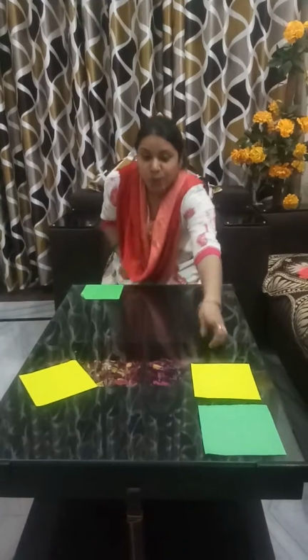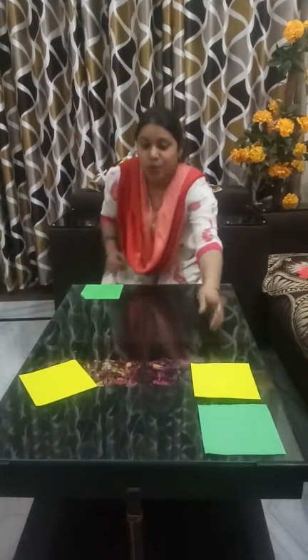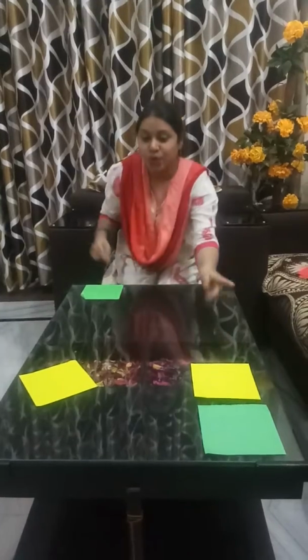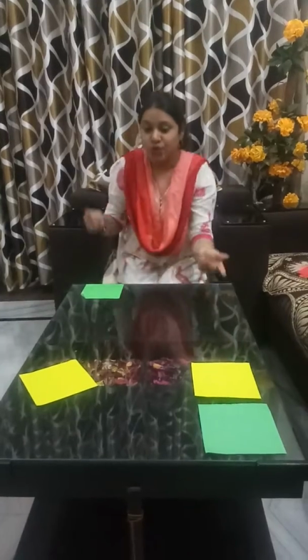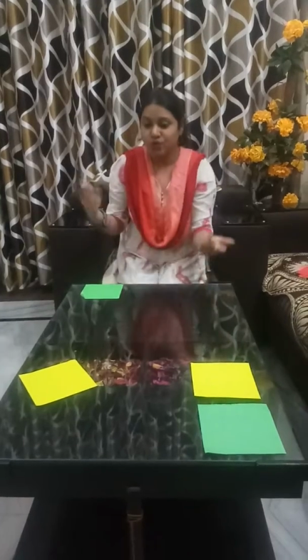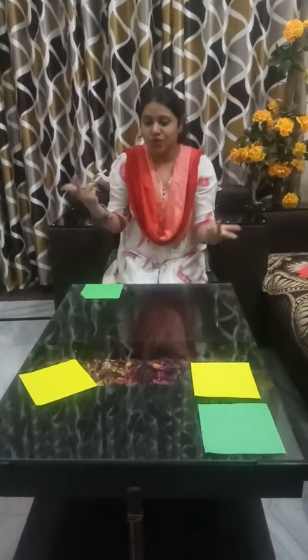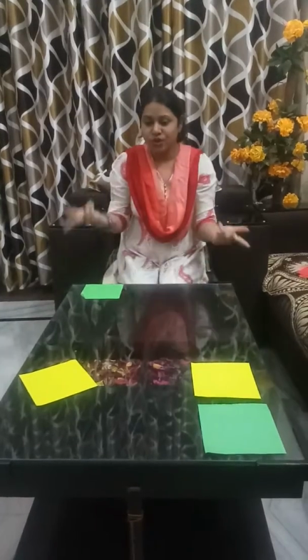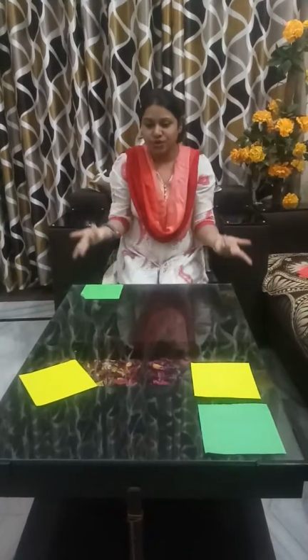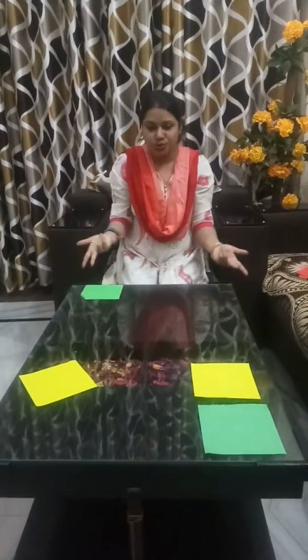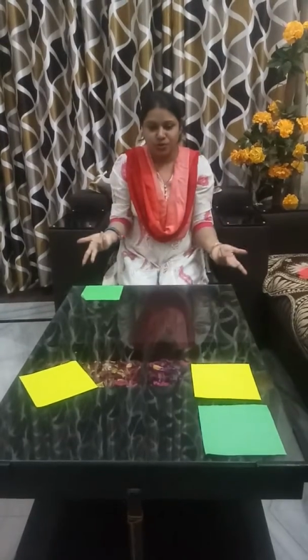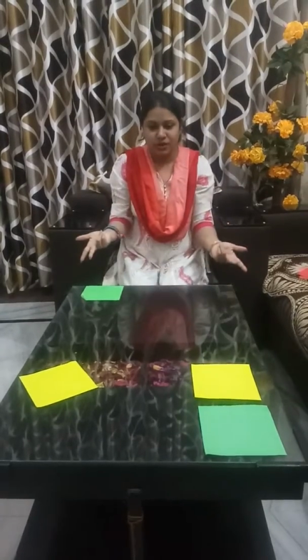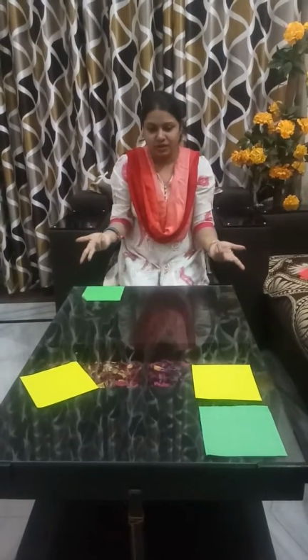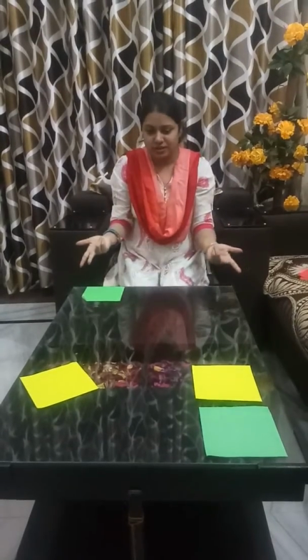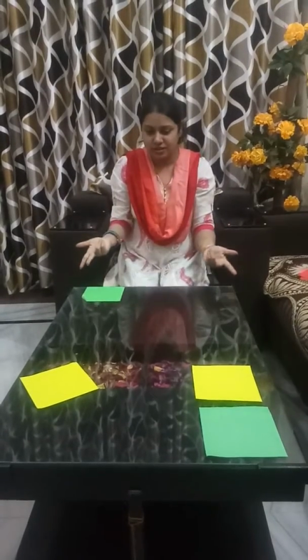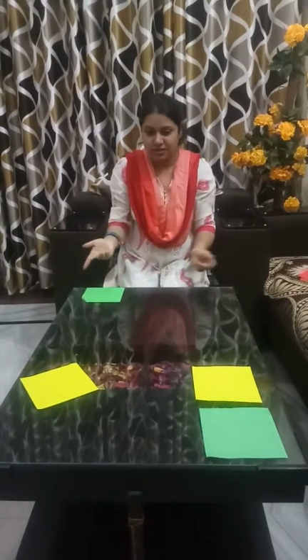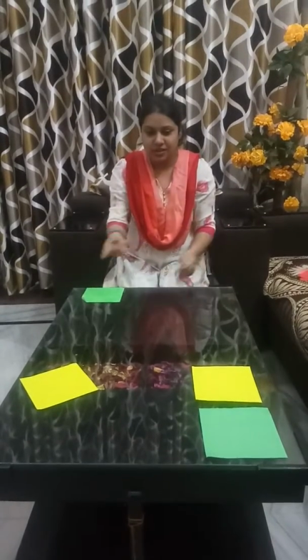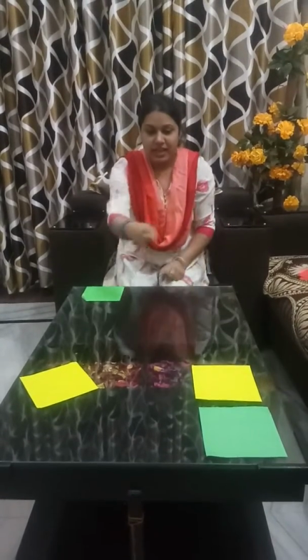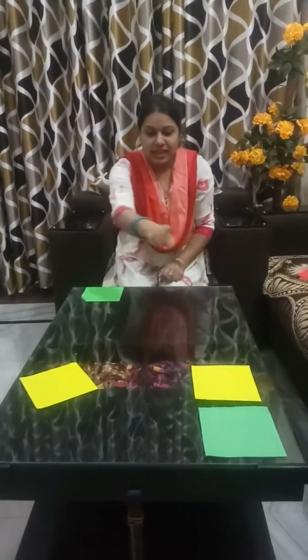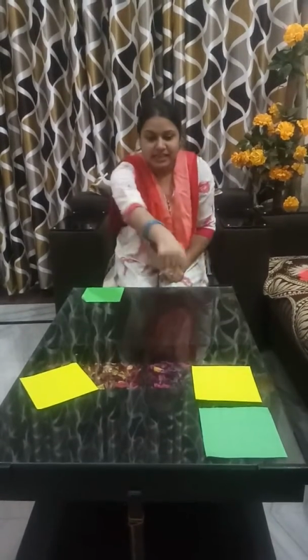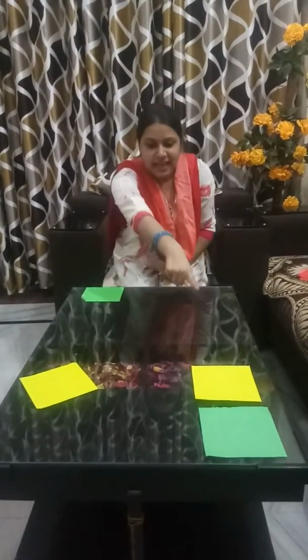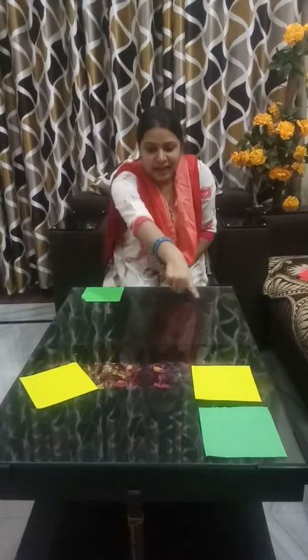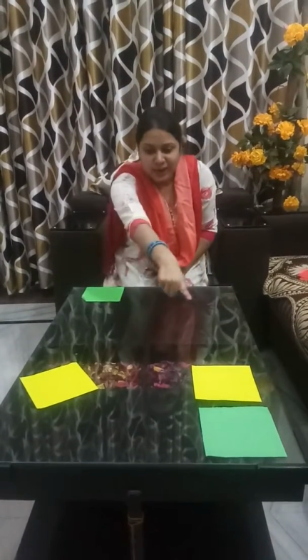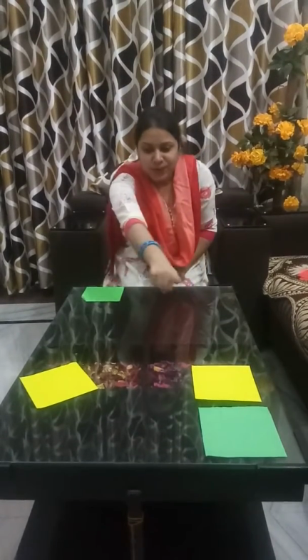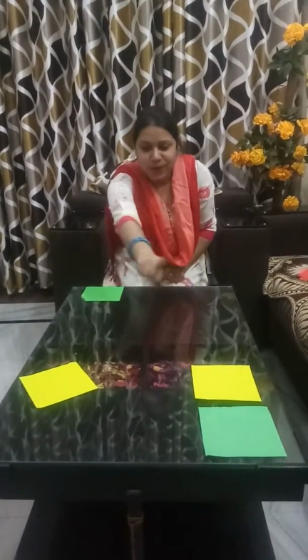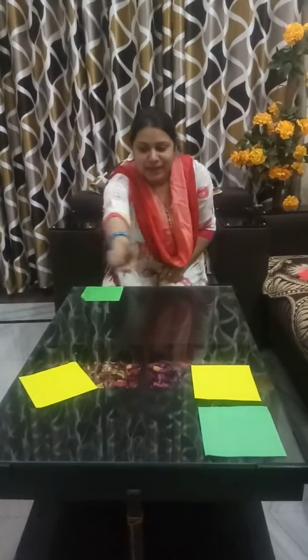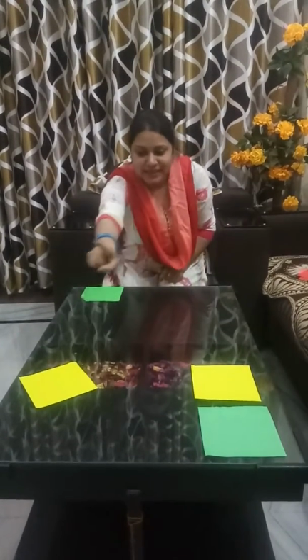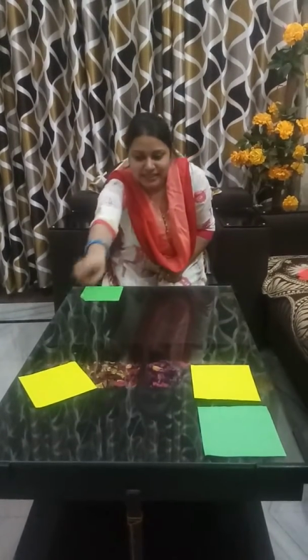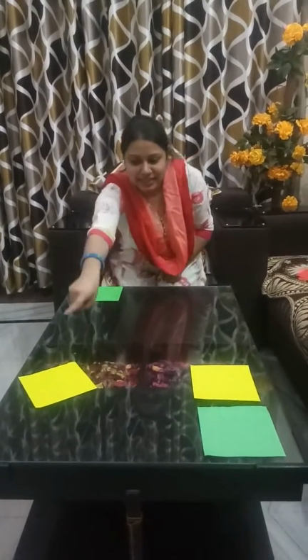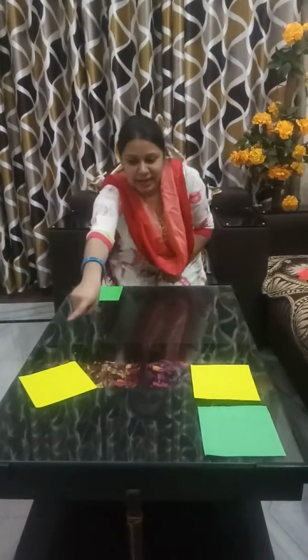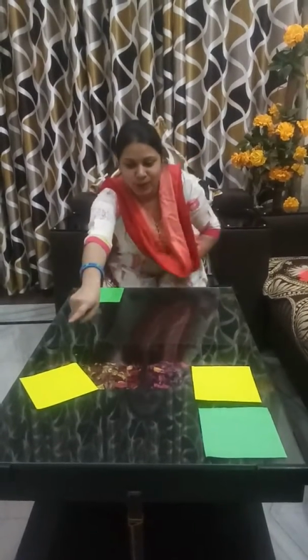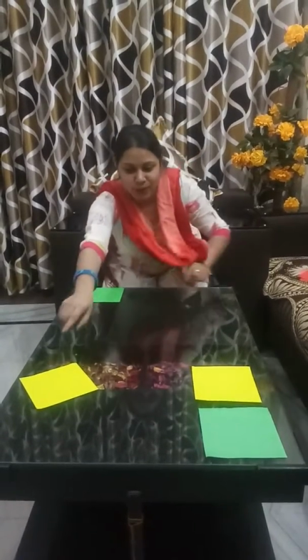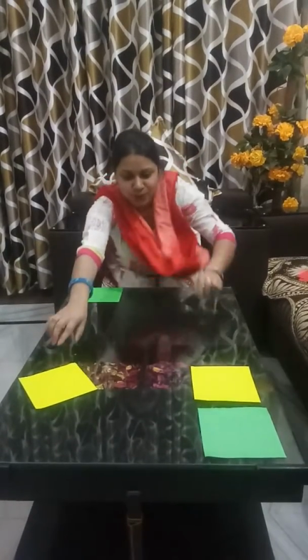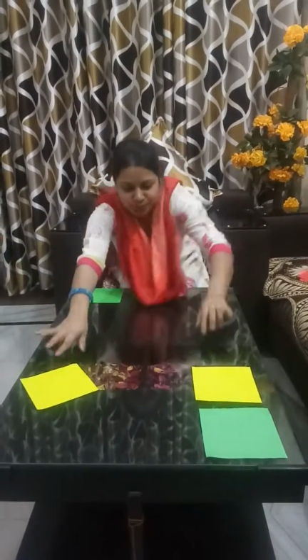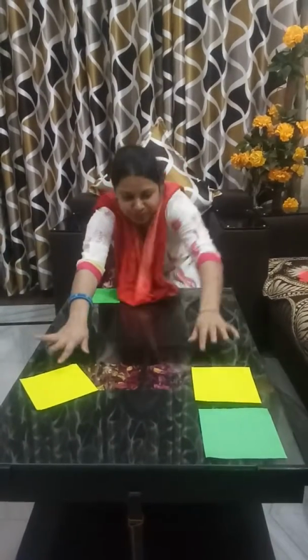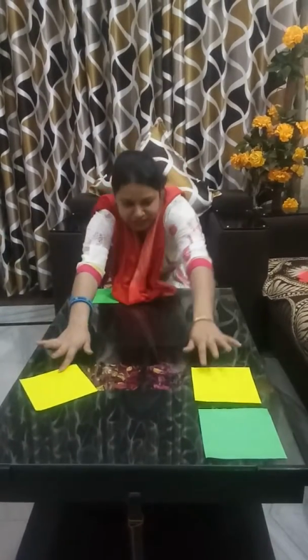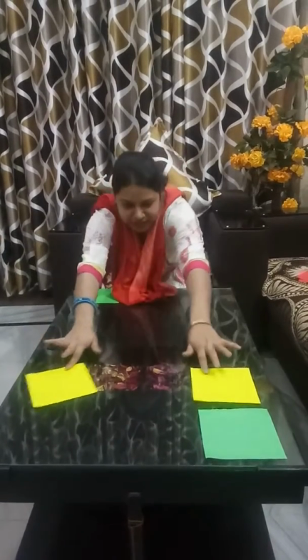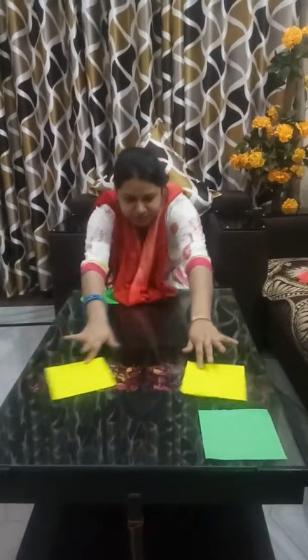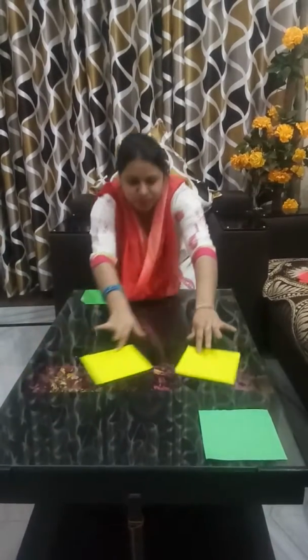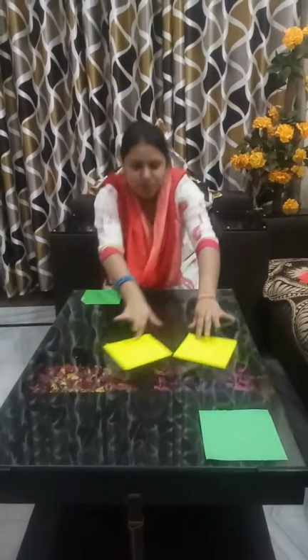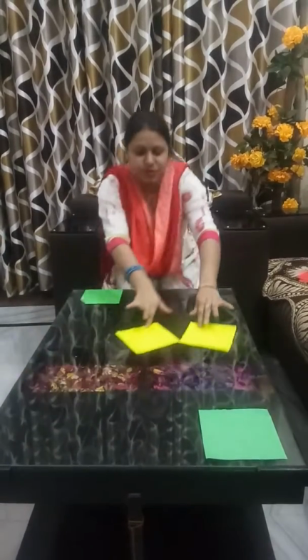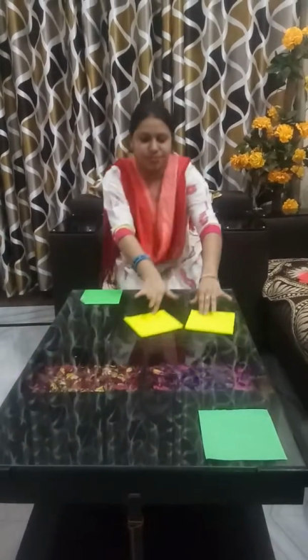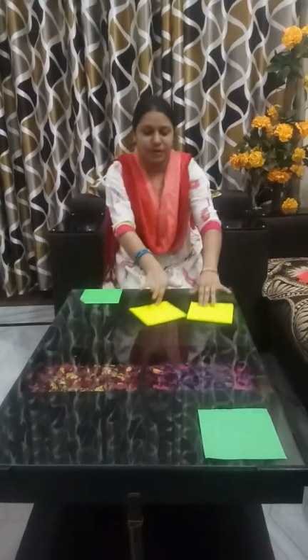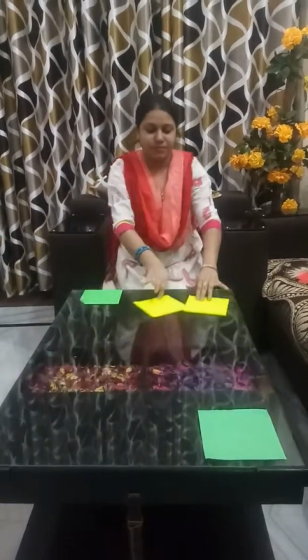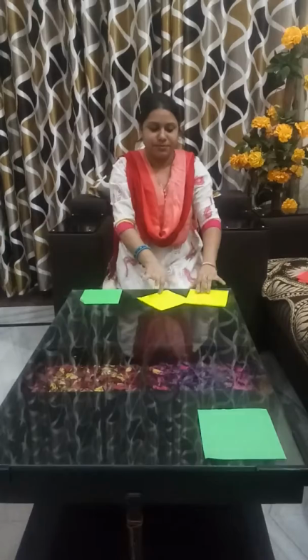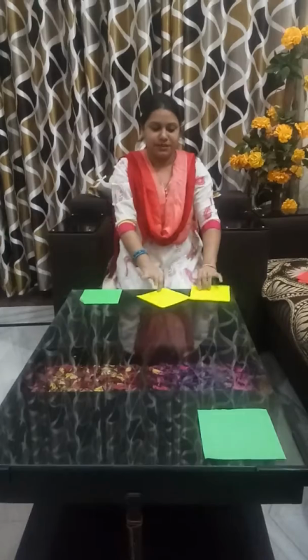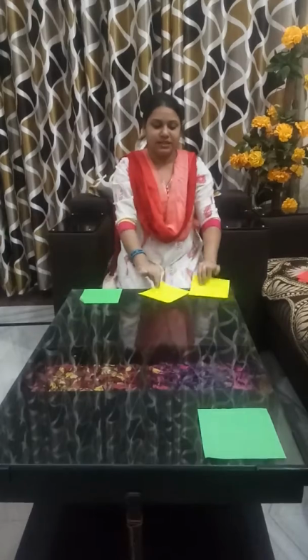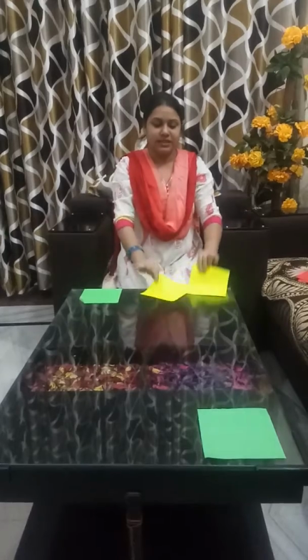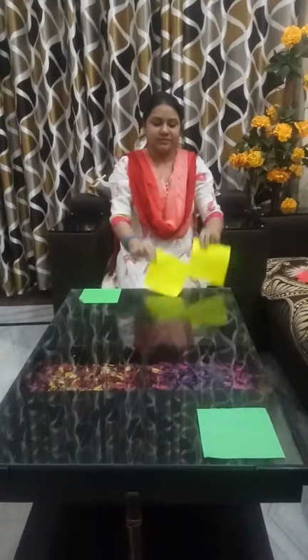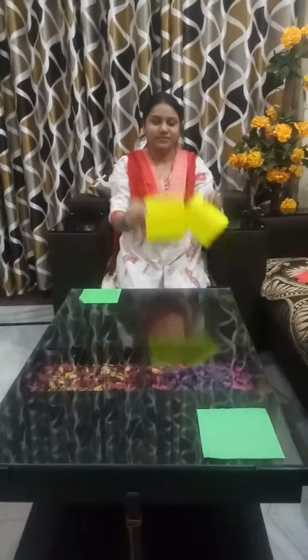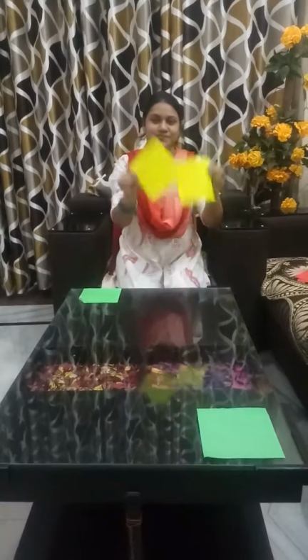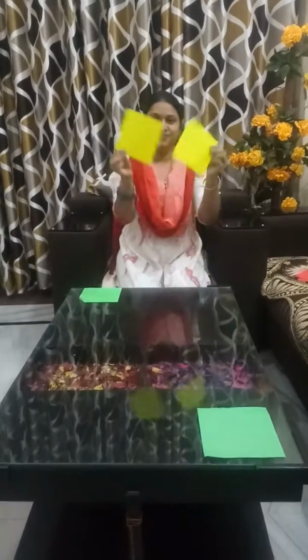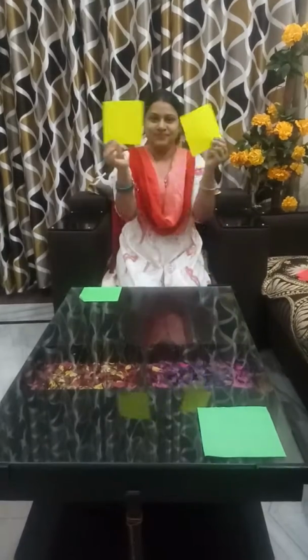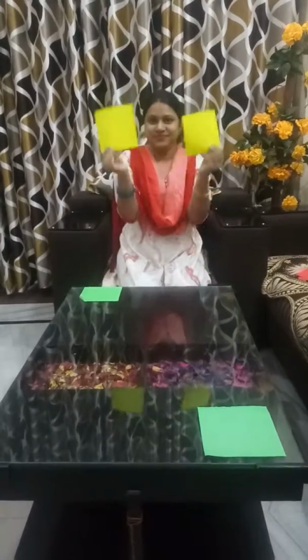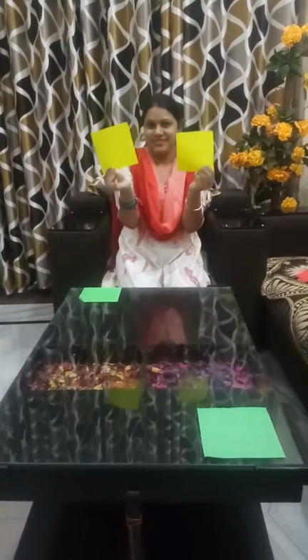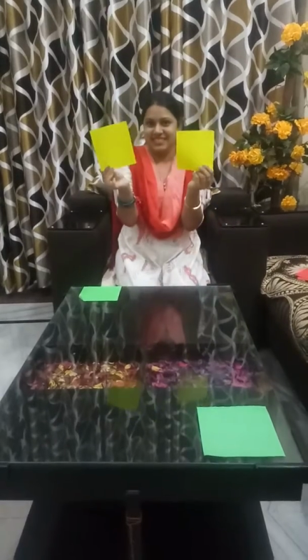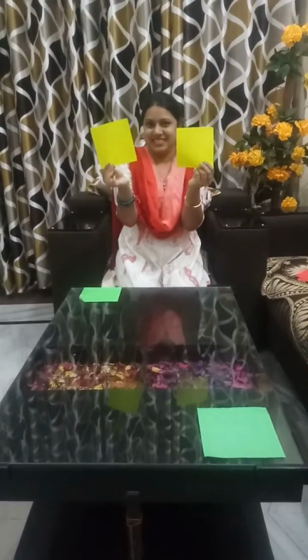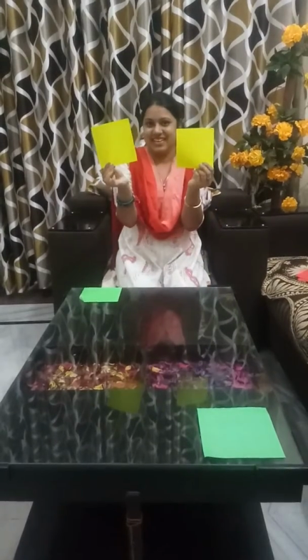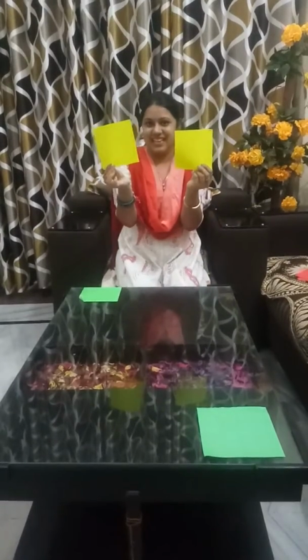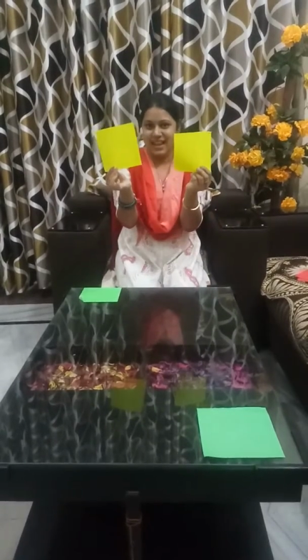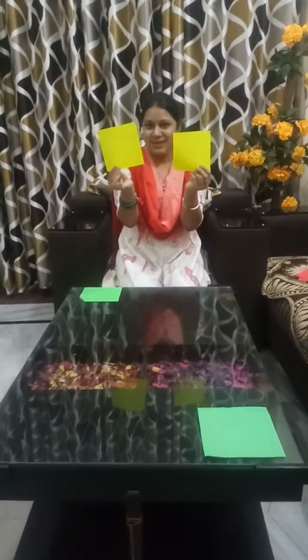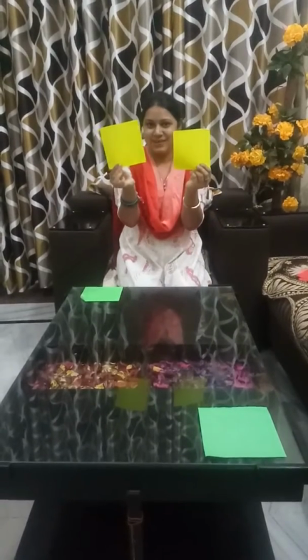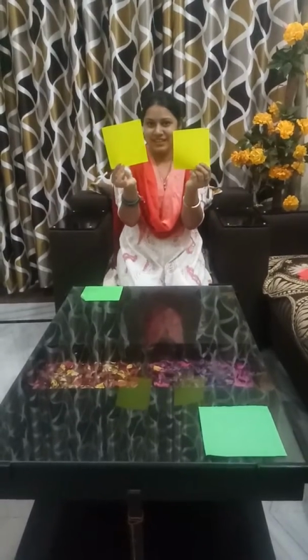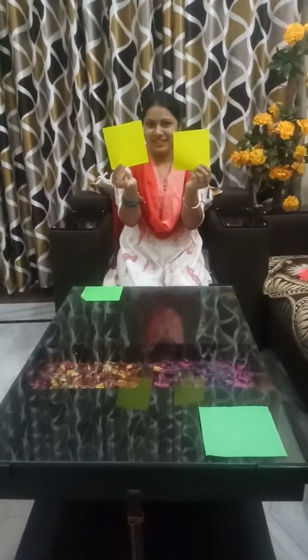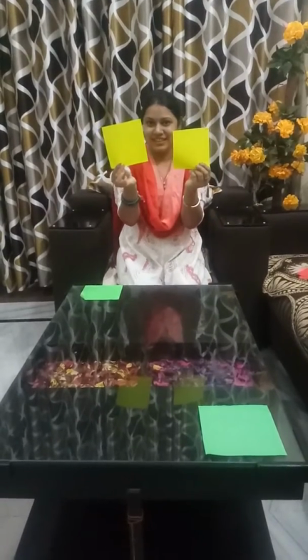Now next is yellow. There are only two colors here — yellow and yellow. So pick up both papers. It's a yellow color.